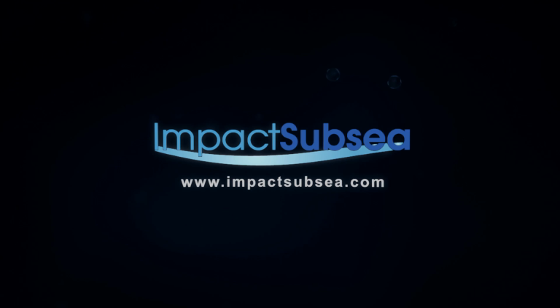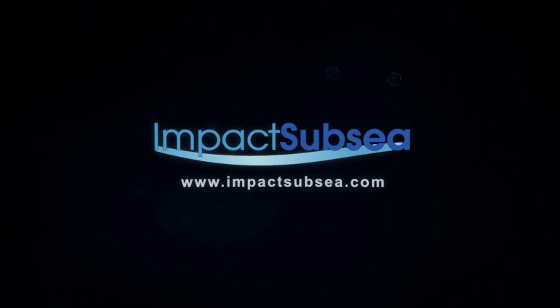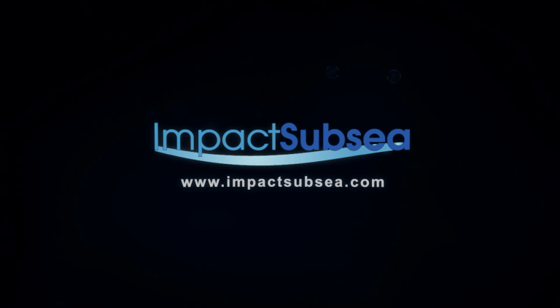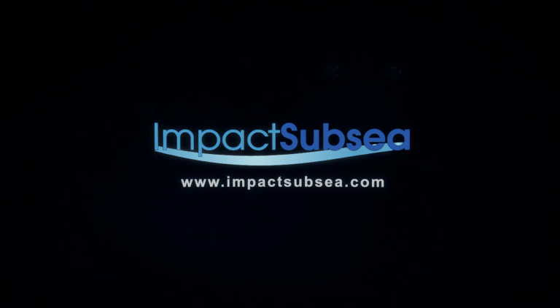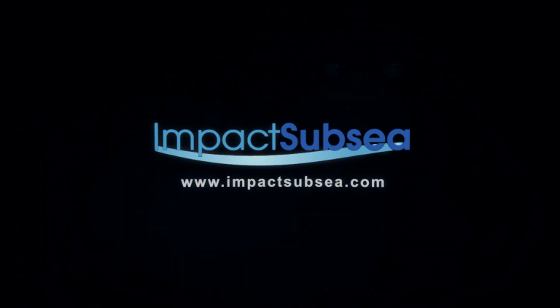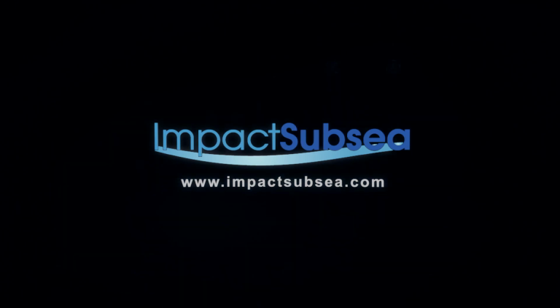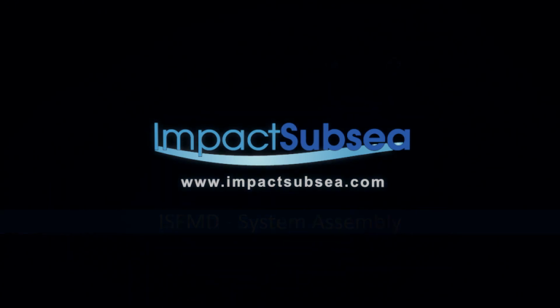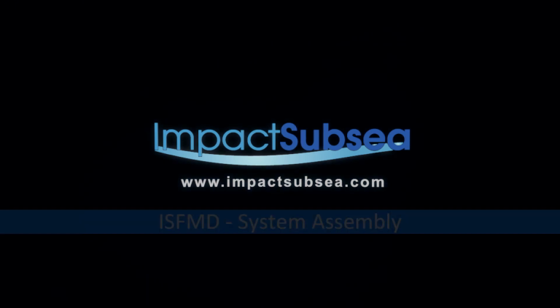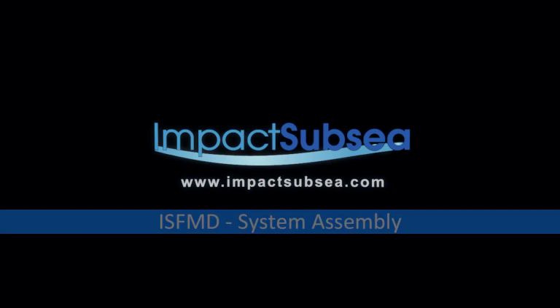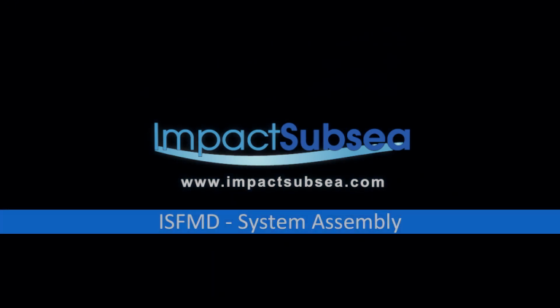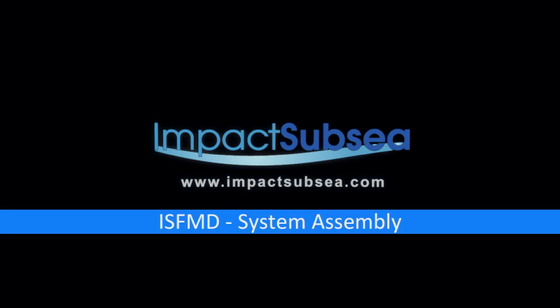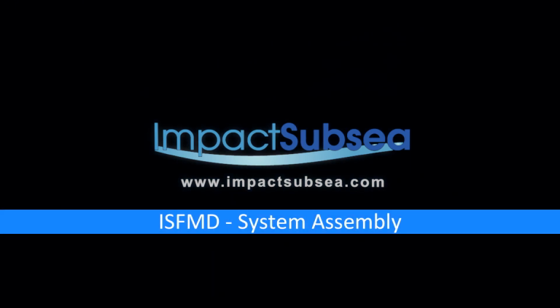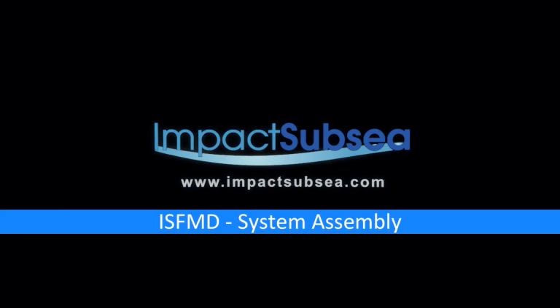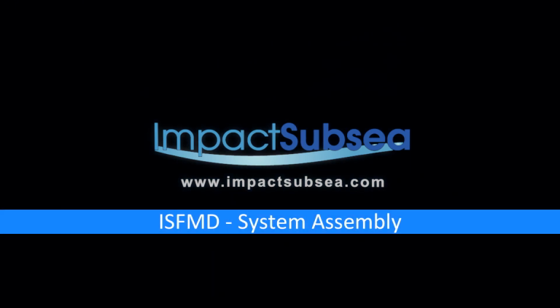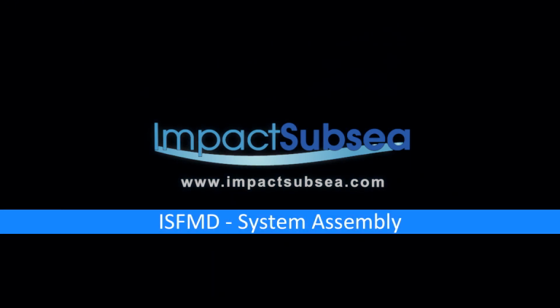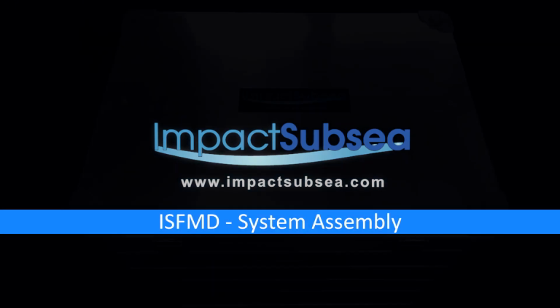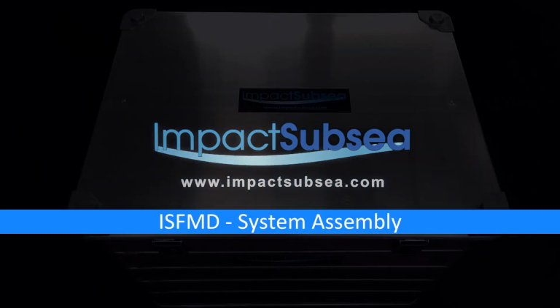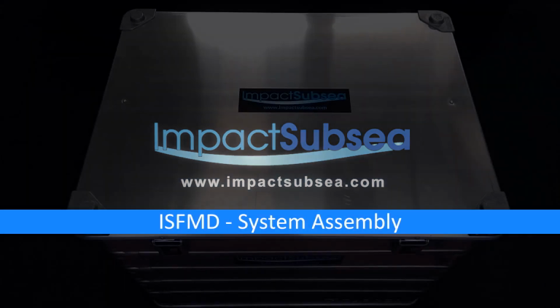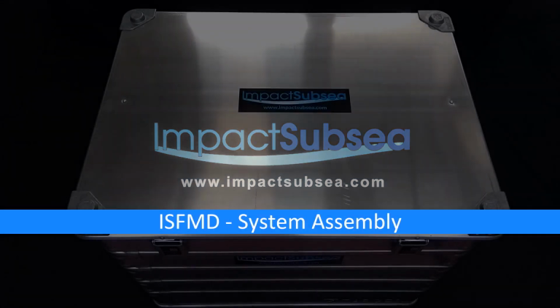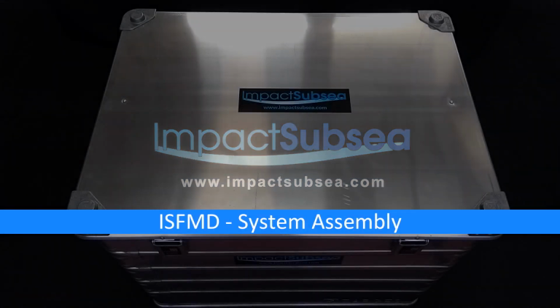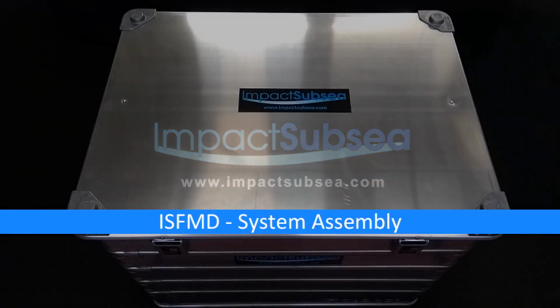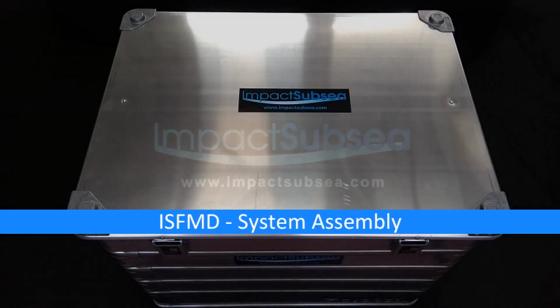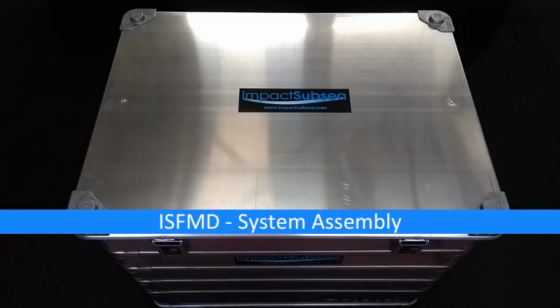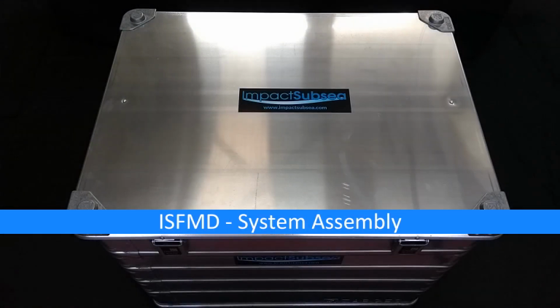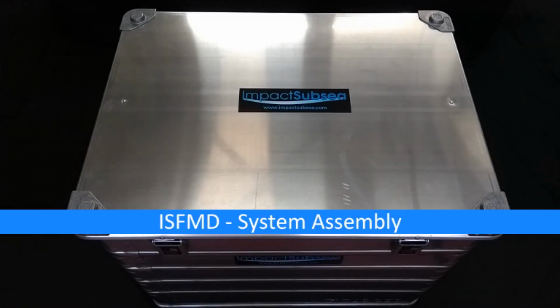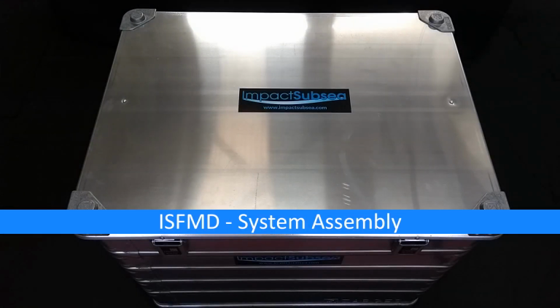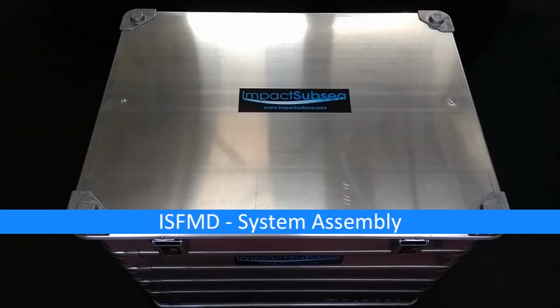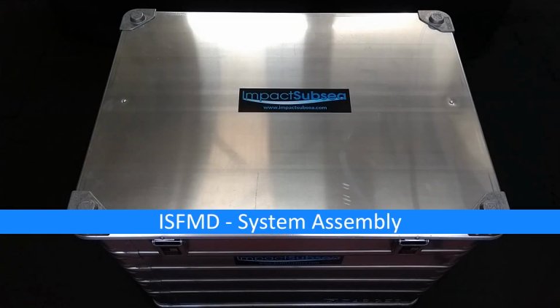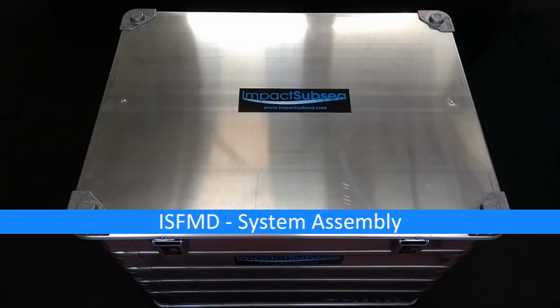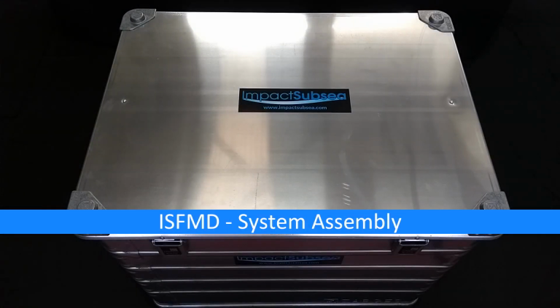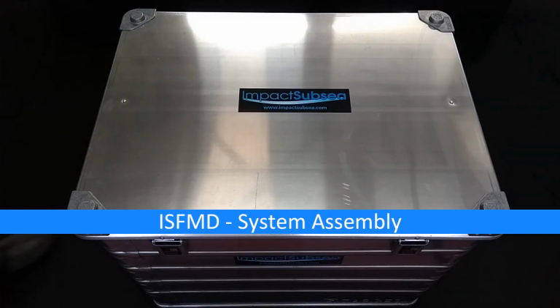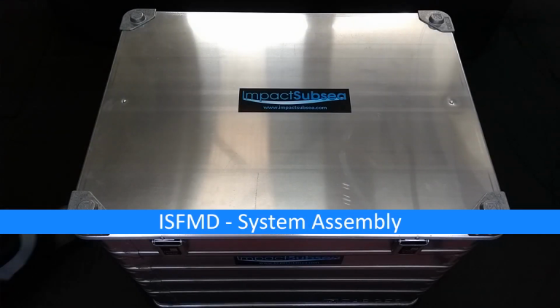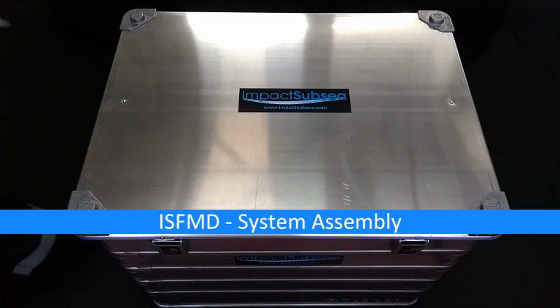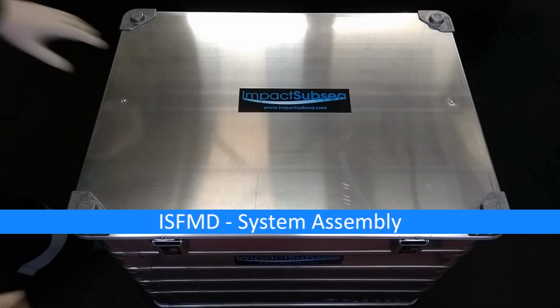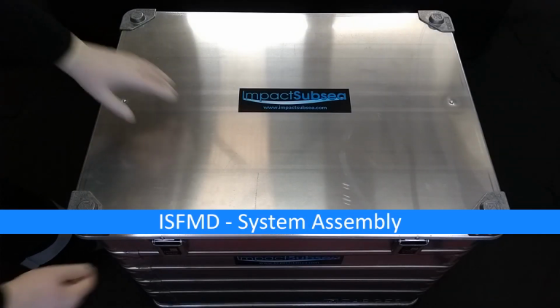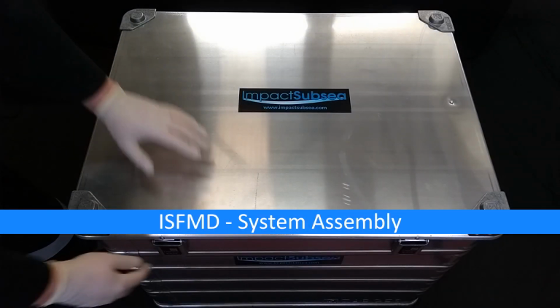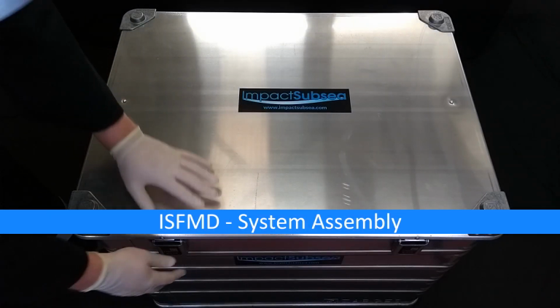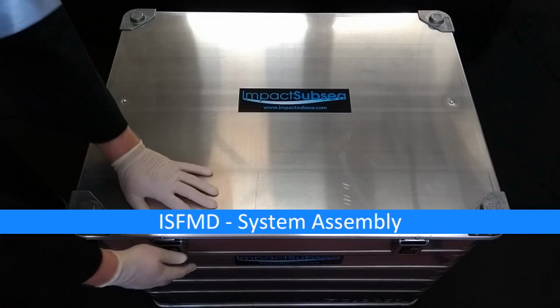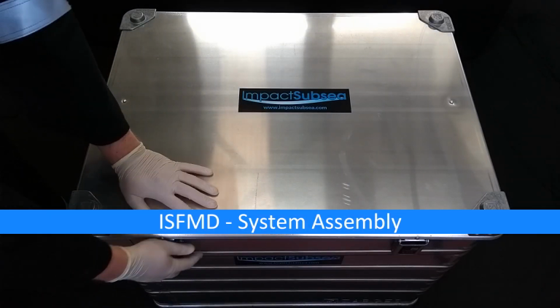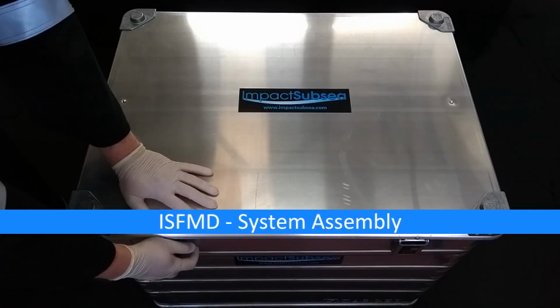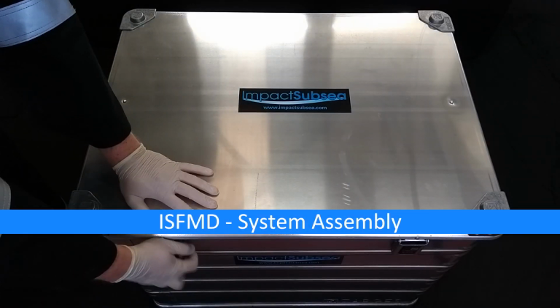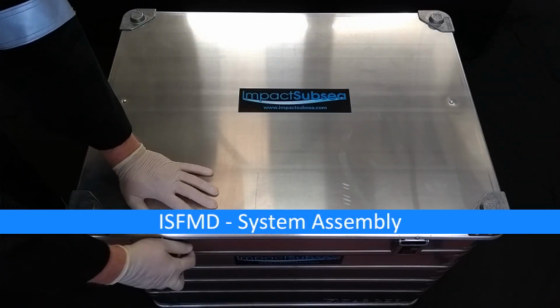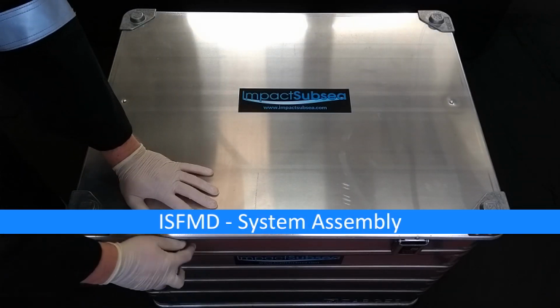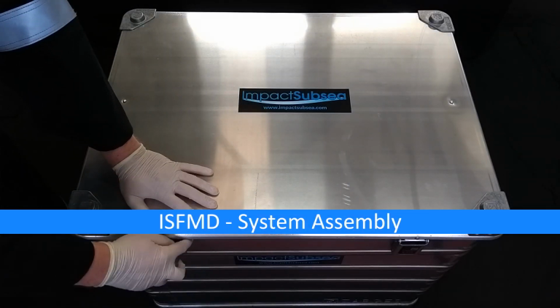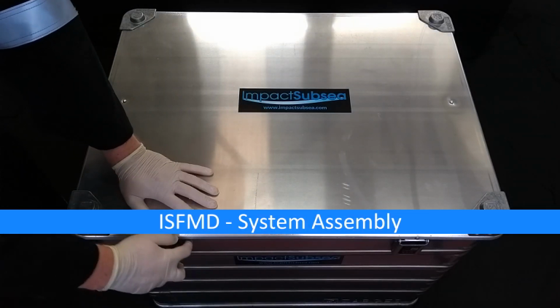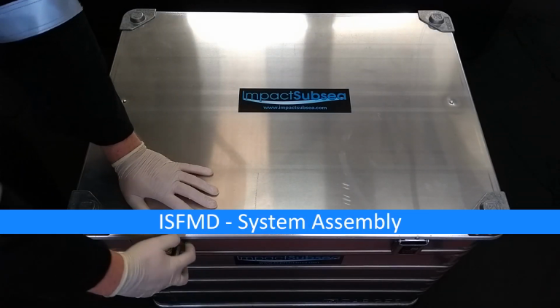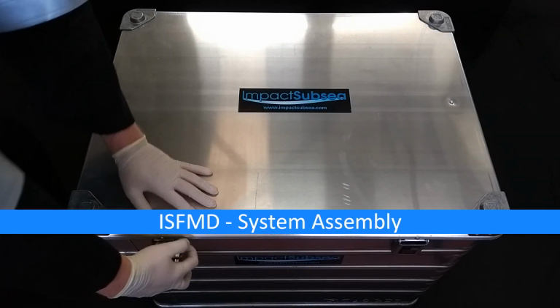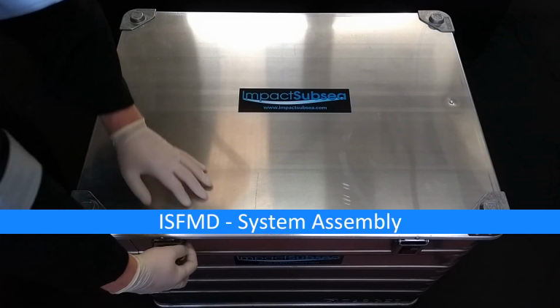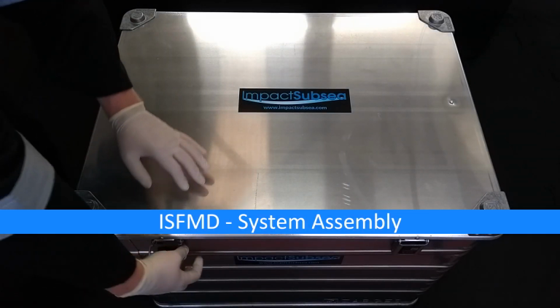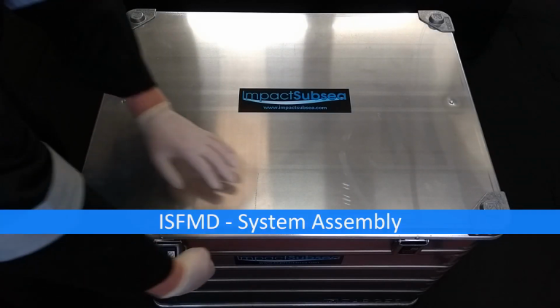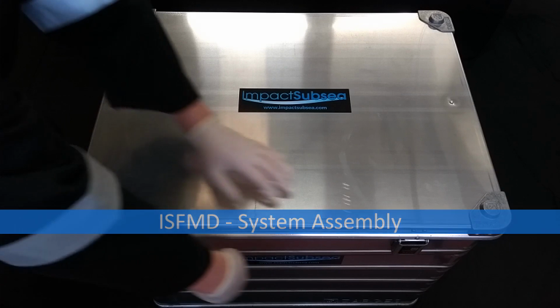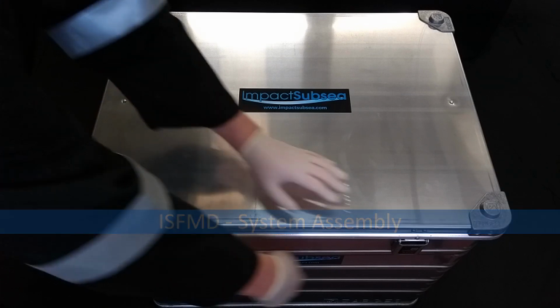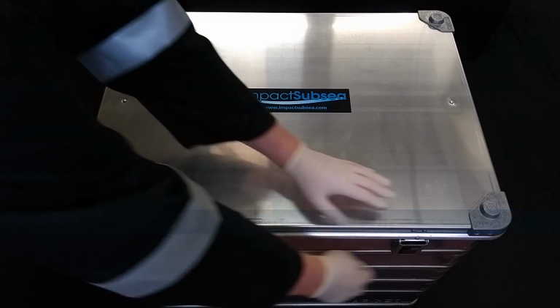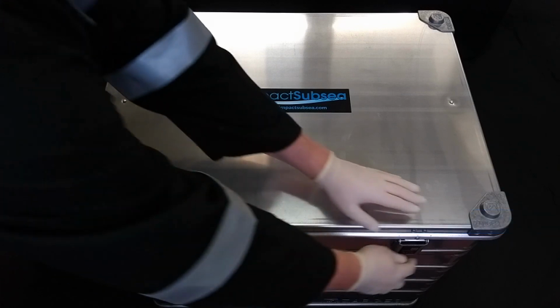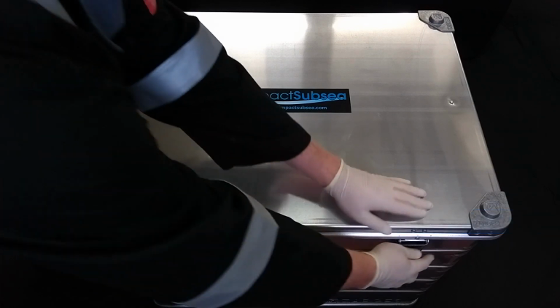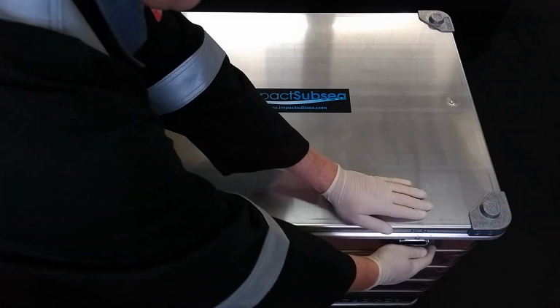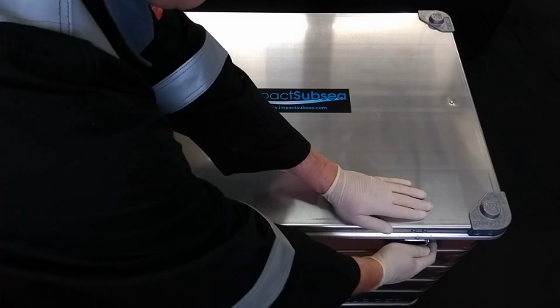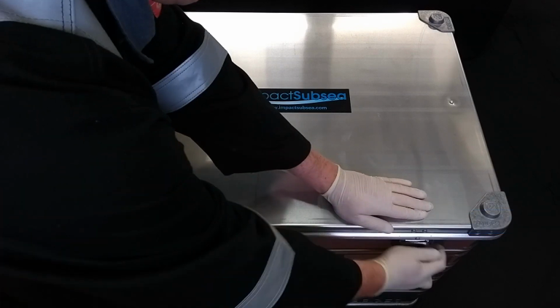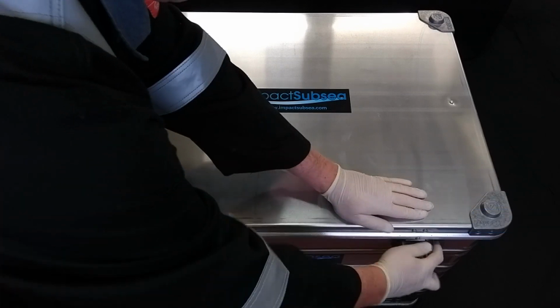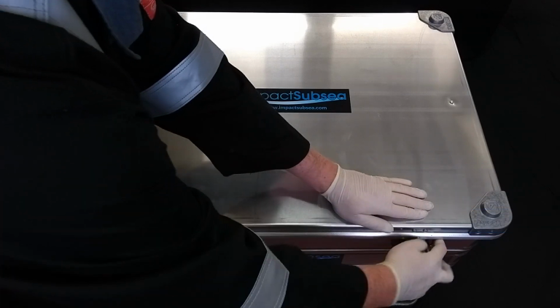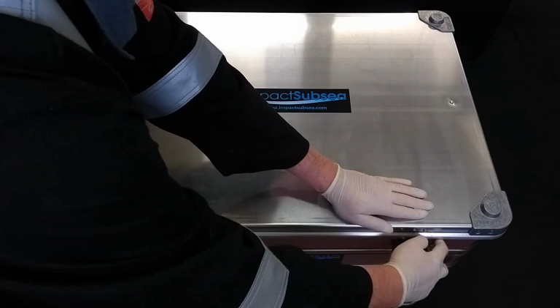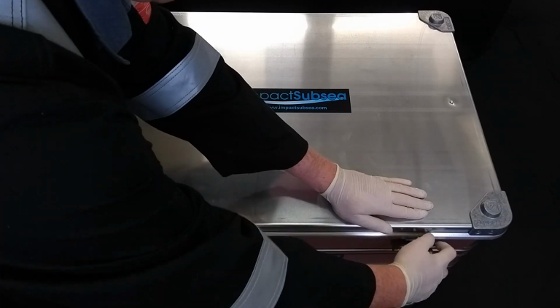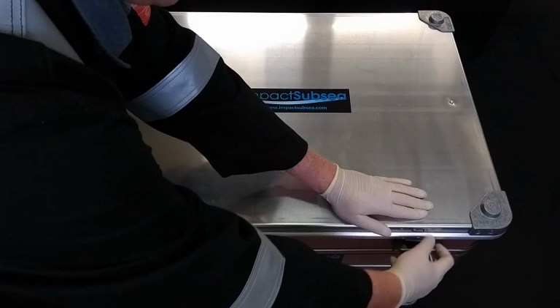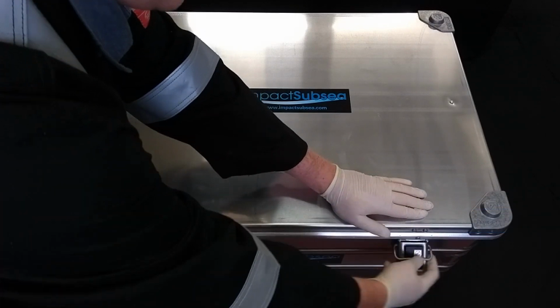Hello, welcome to the Flooded Member Detection System from Impact Subsea. Let's have a look inside the box and see what there is.